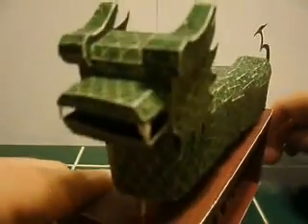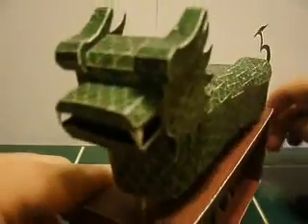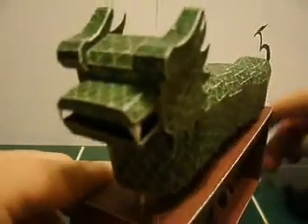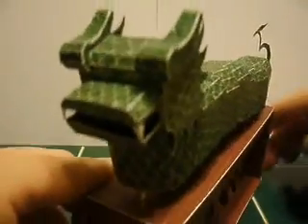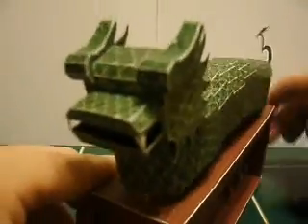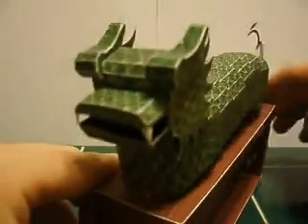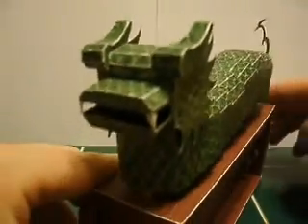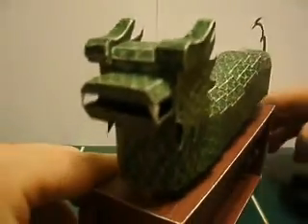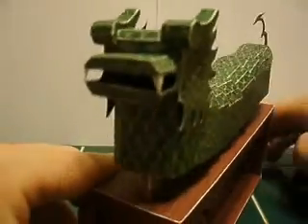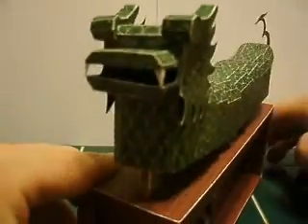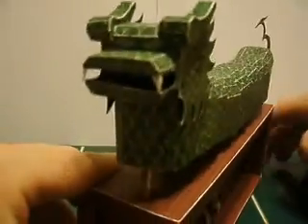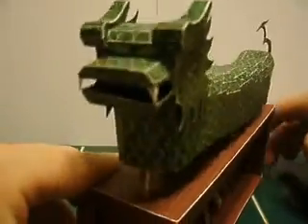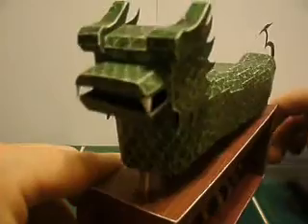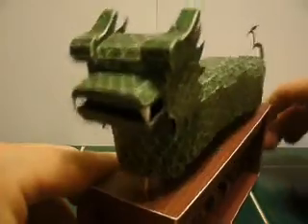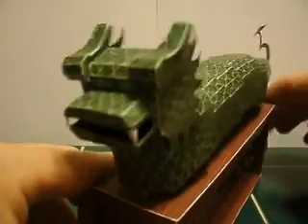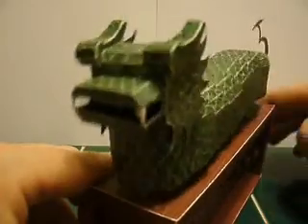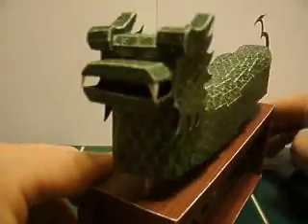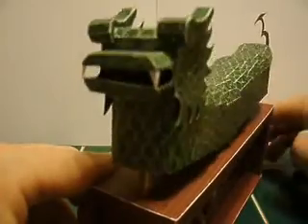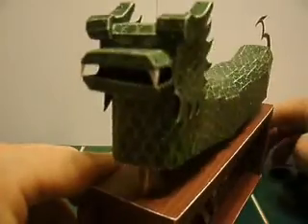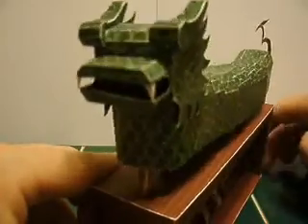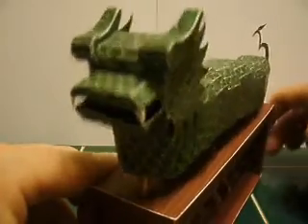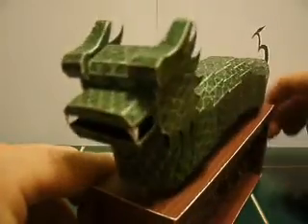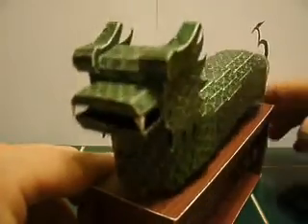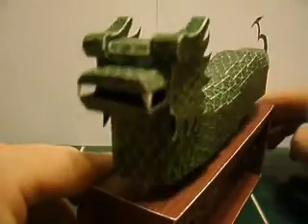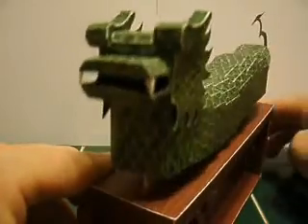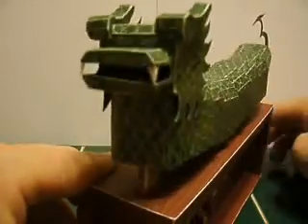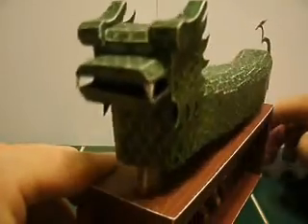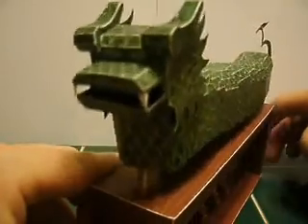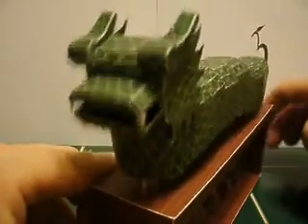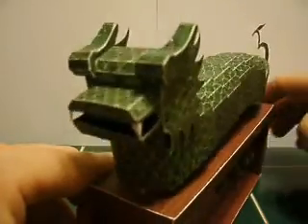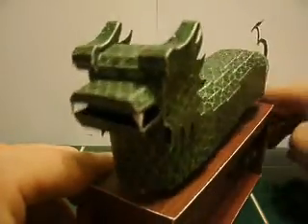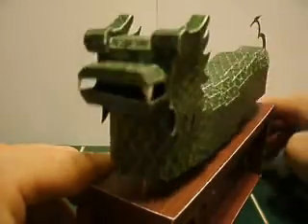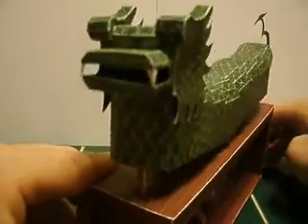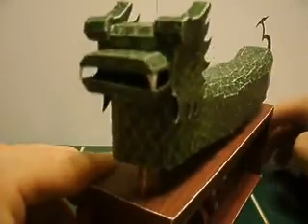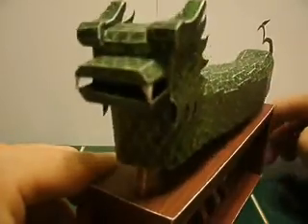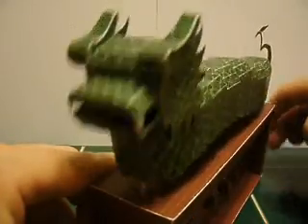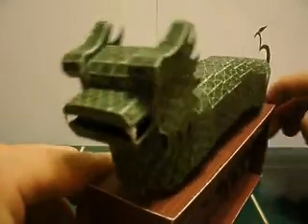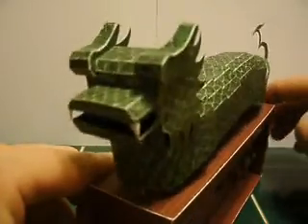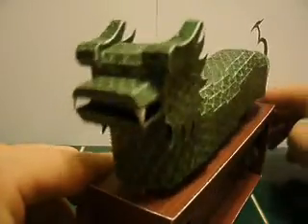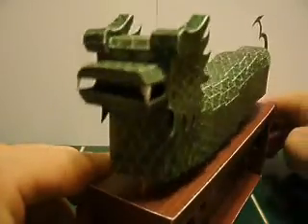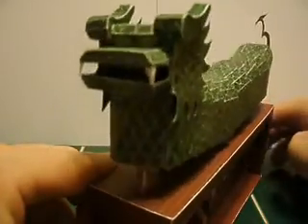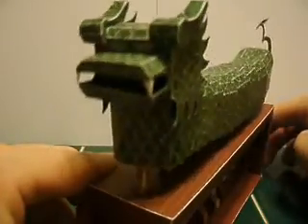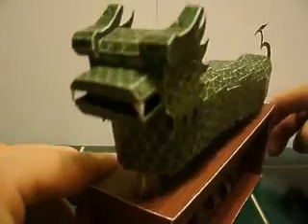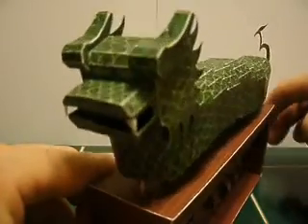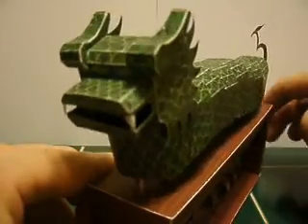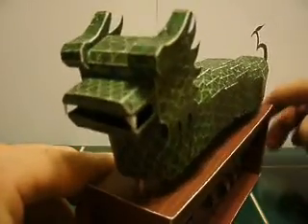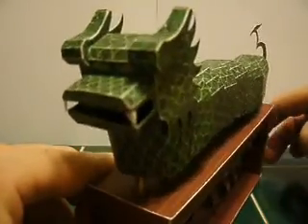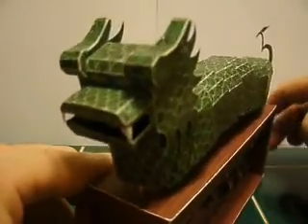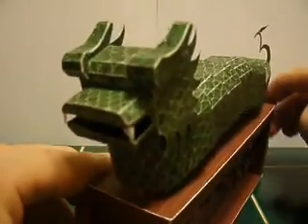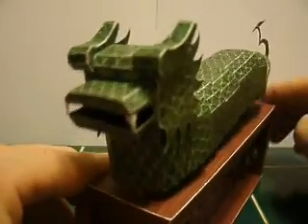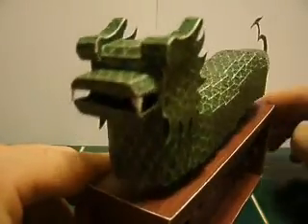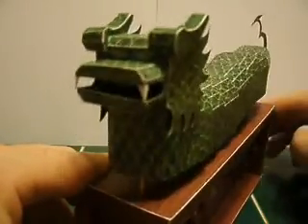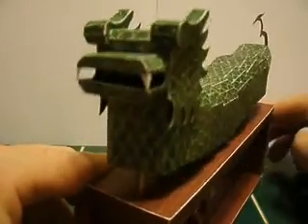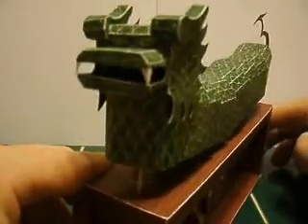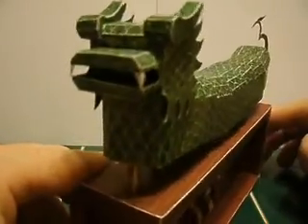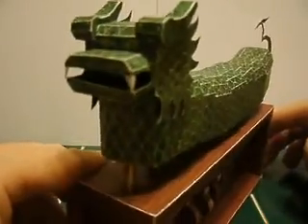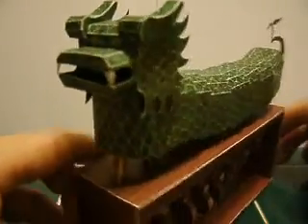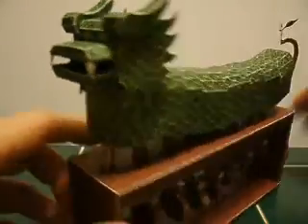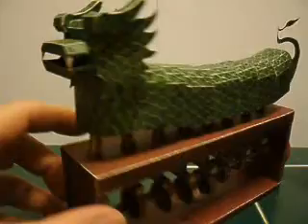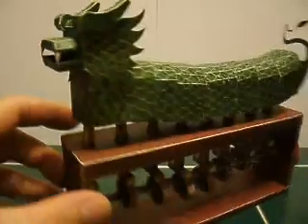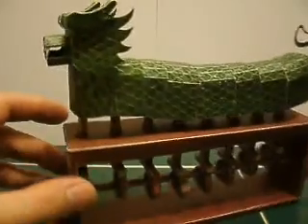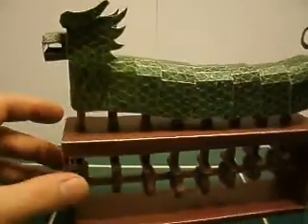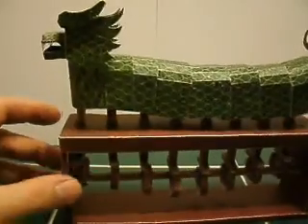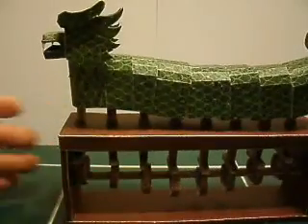There goes the Chinese dragon. Lever in your way. Very cool motion — love that guy.